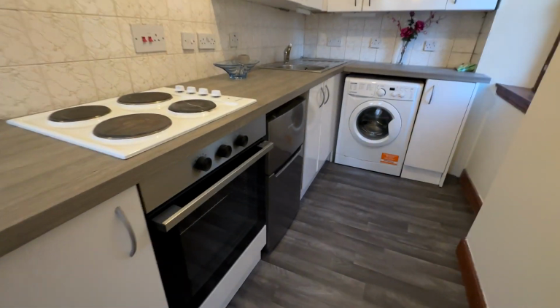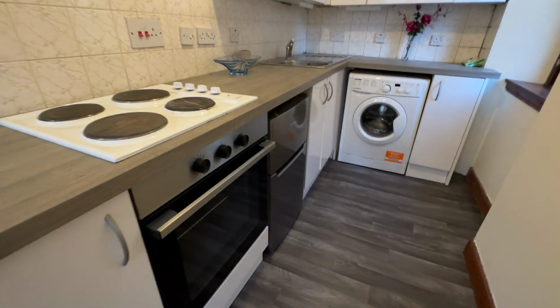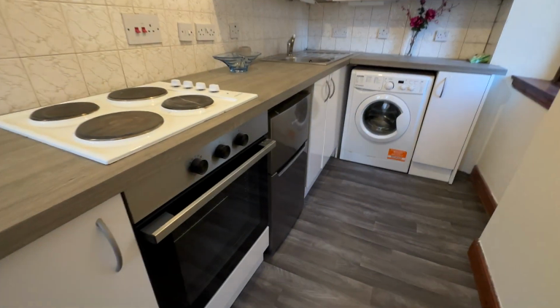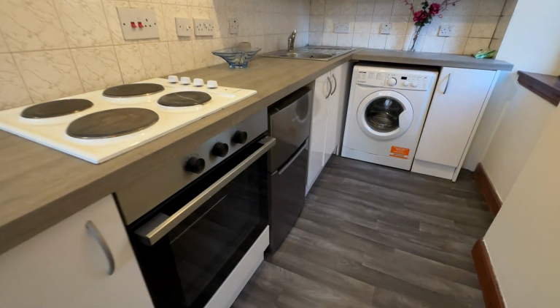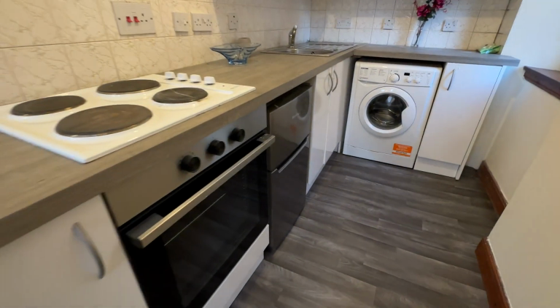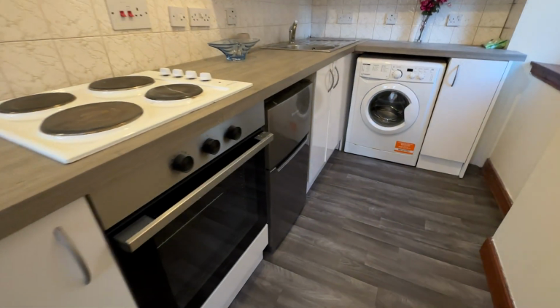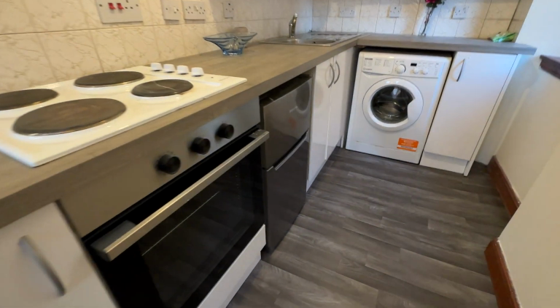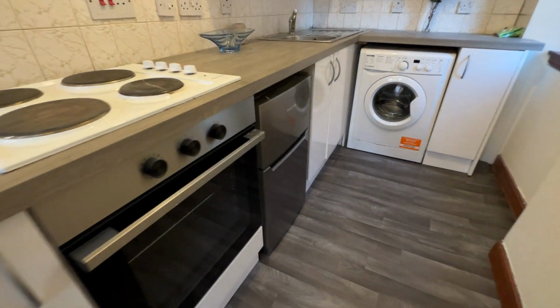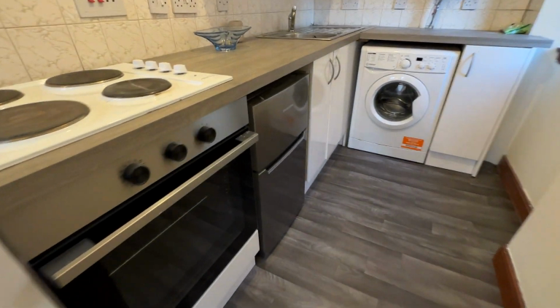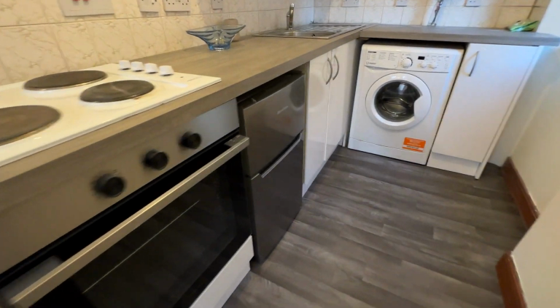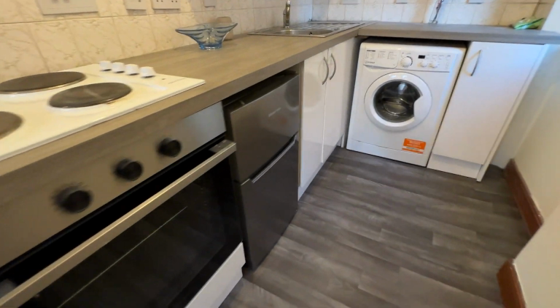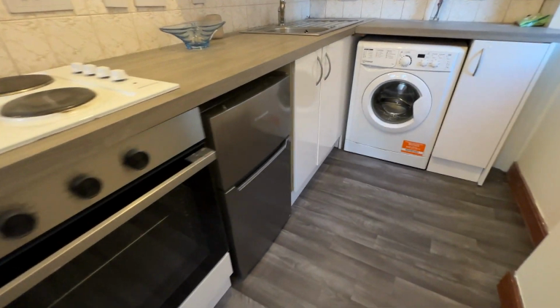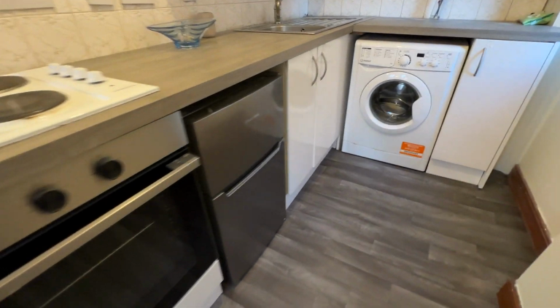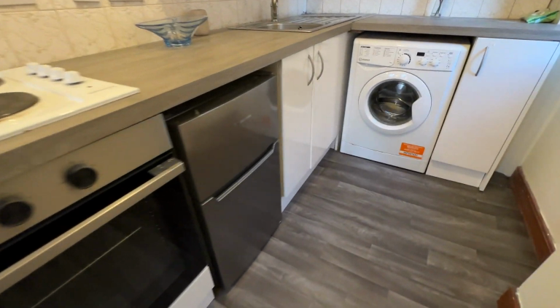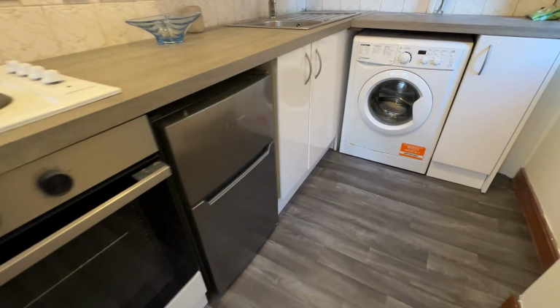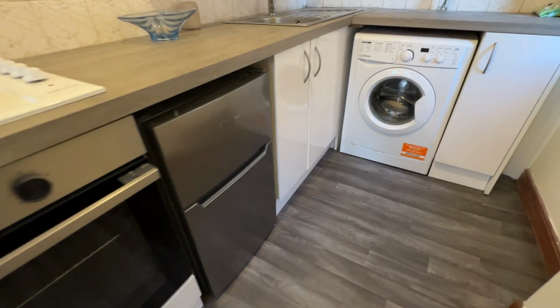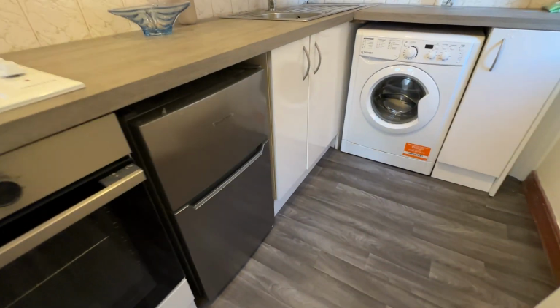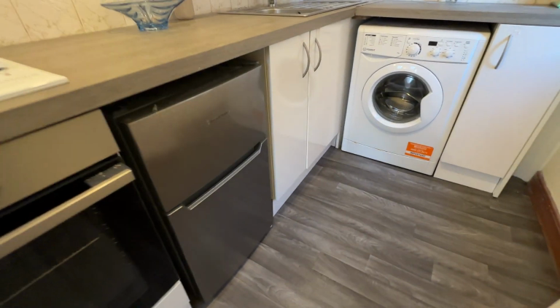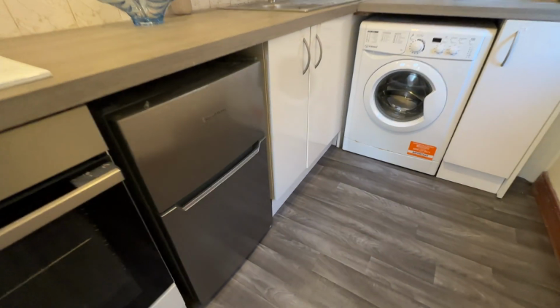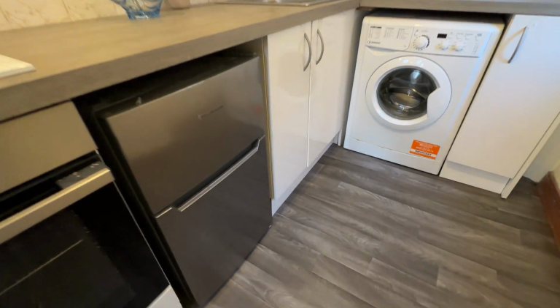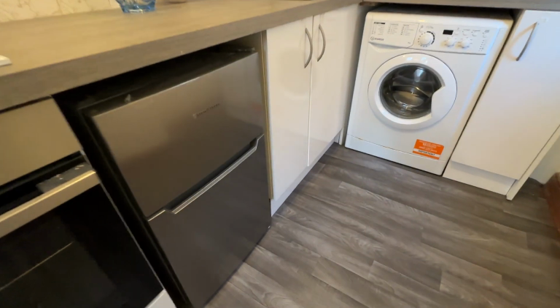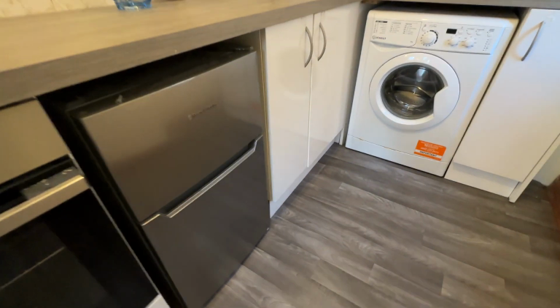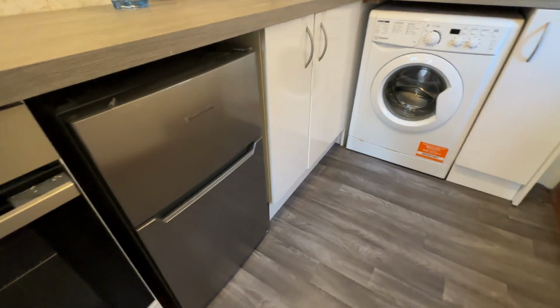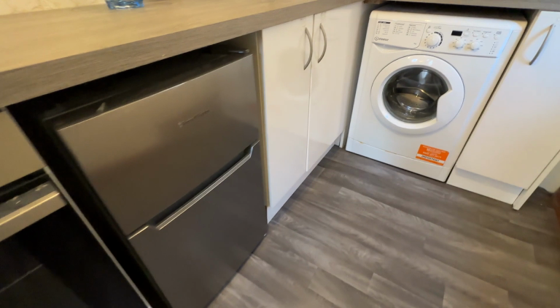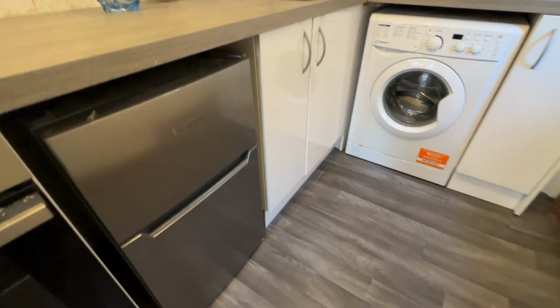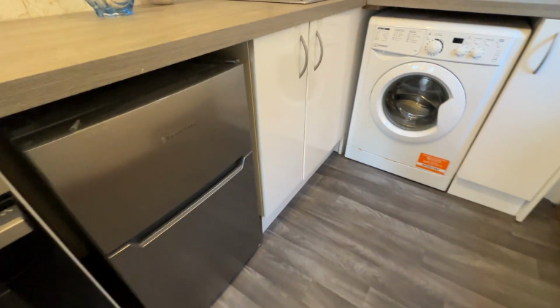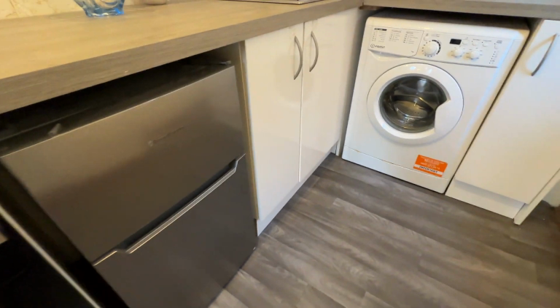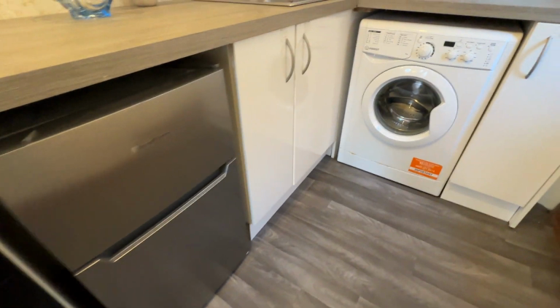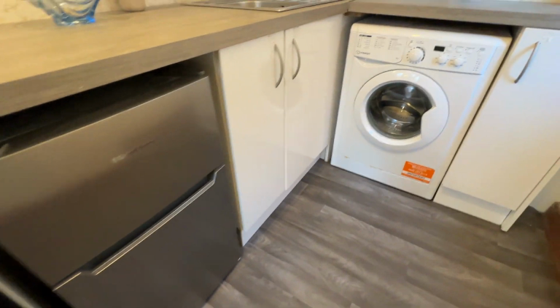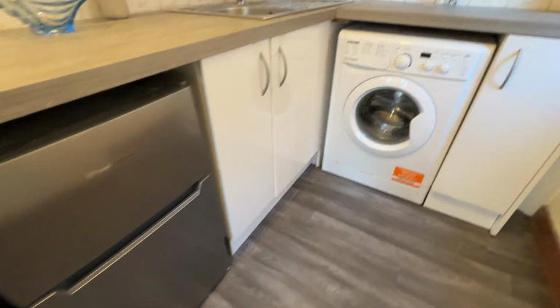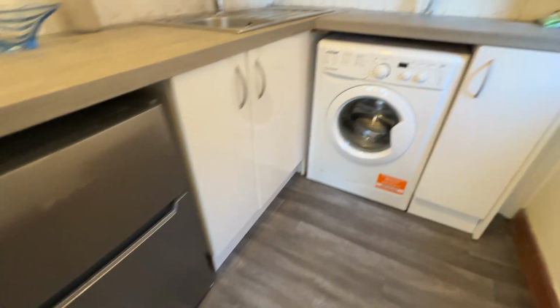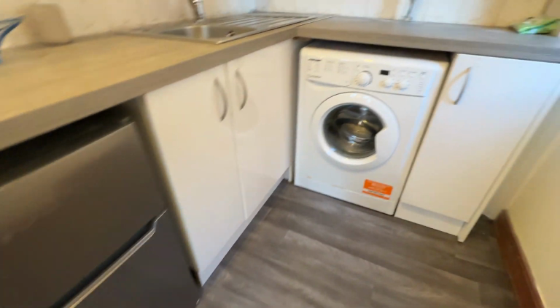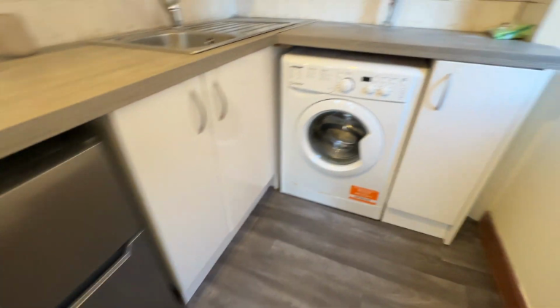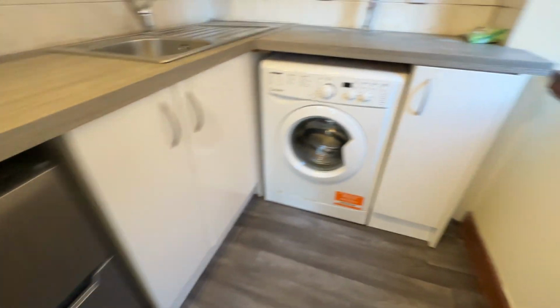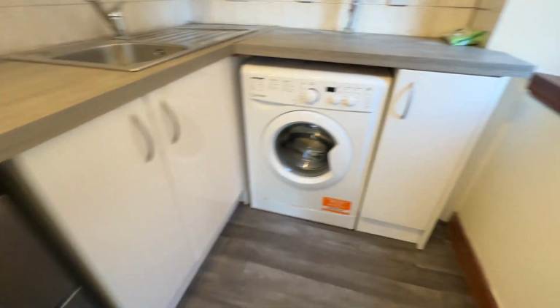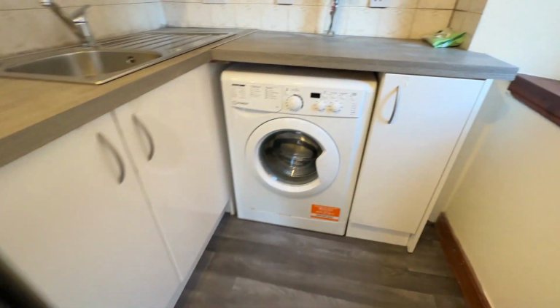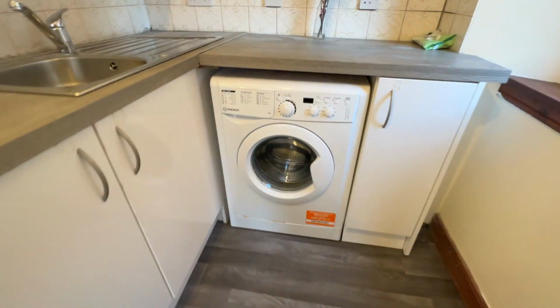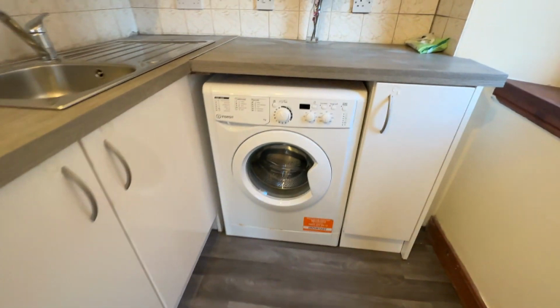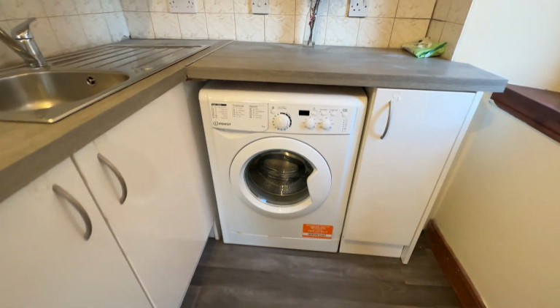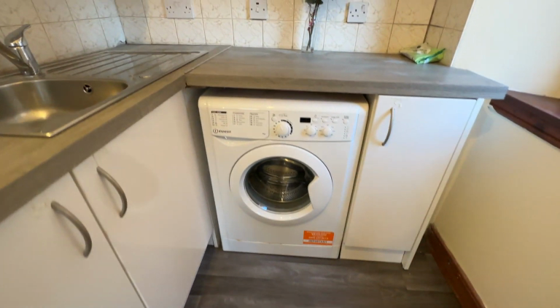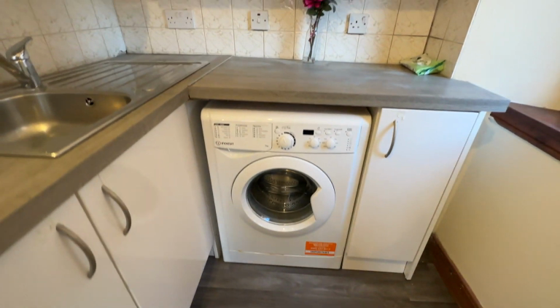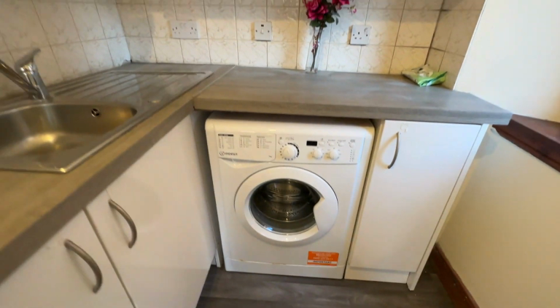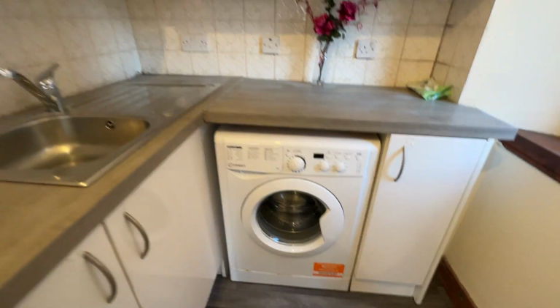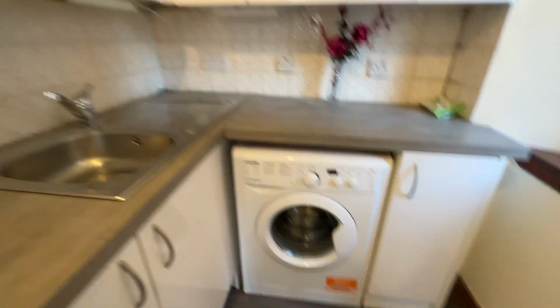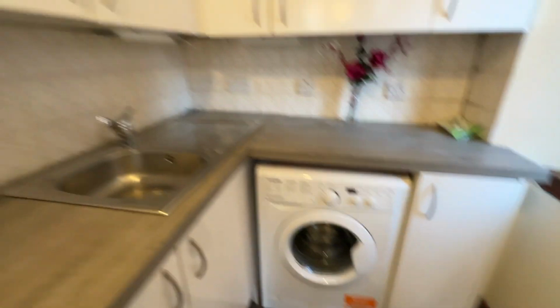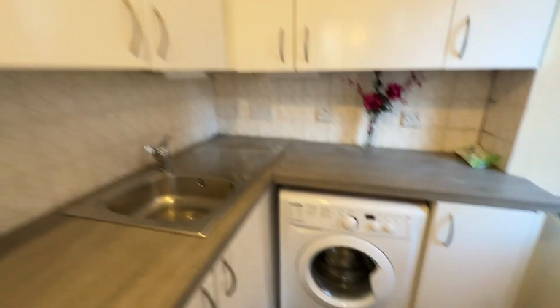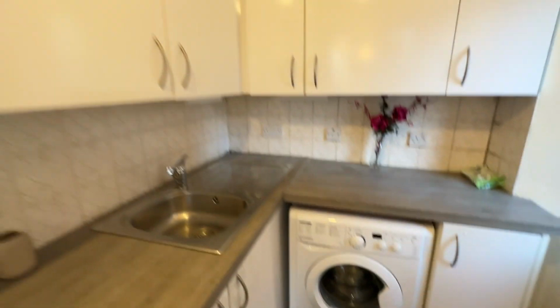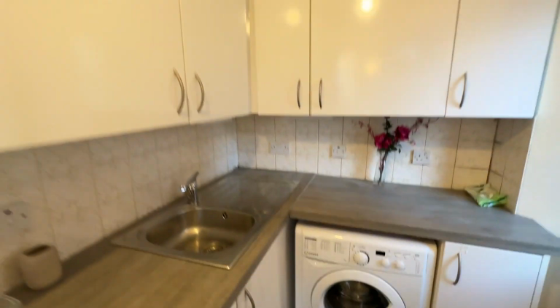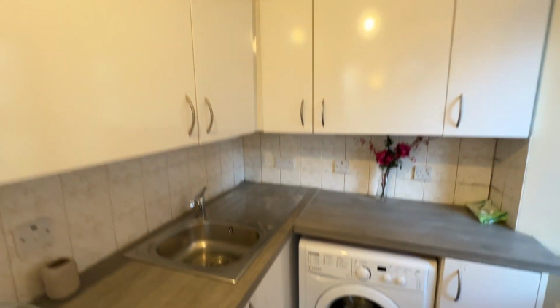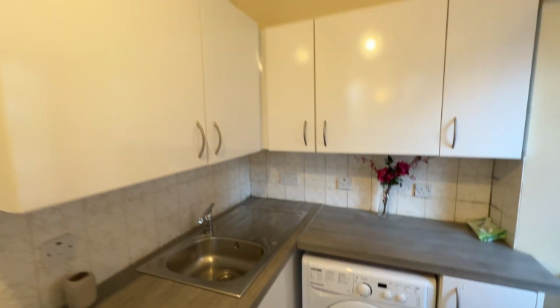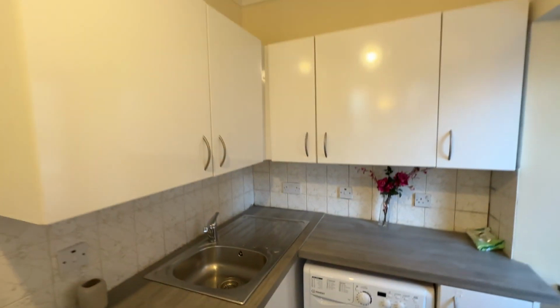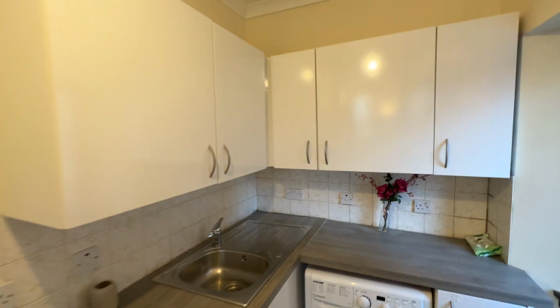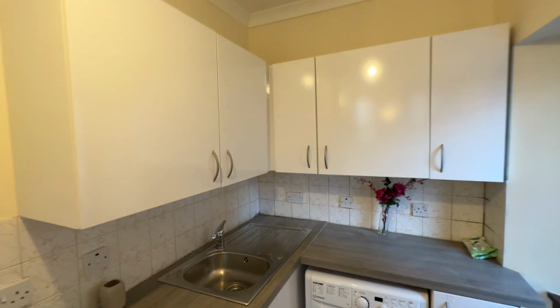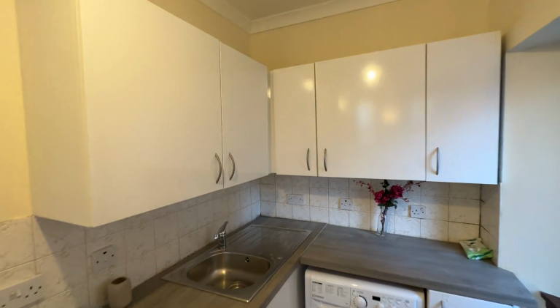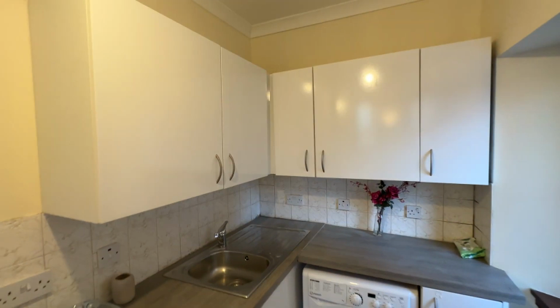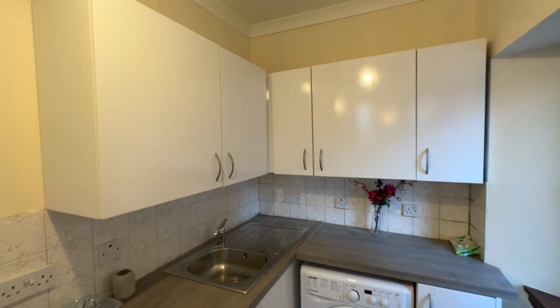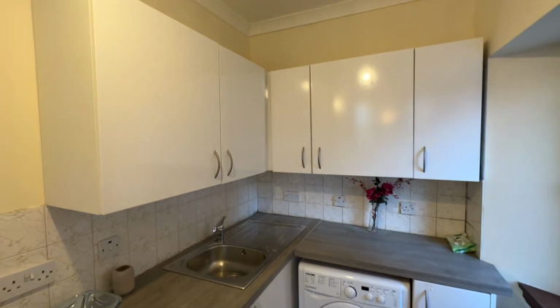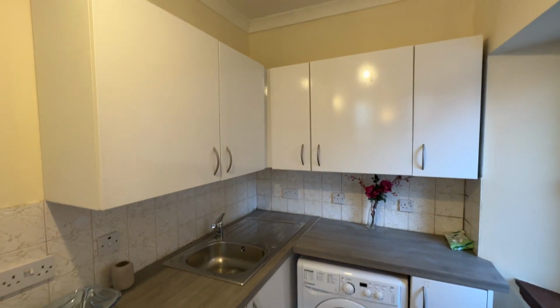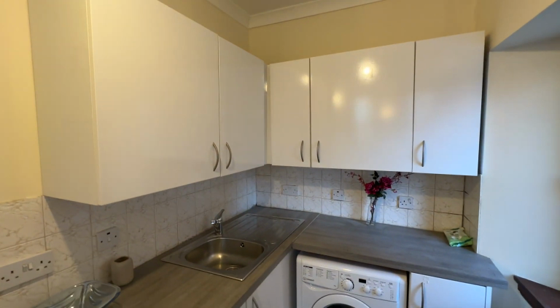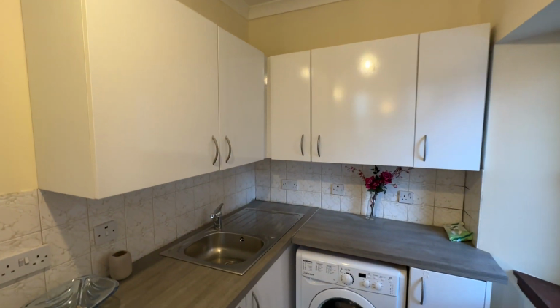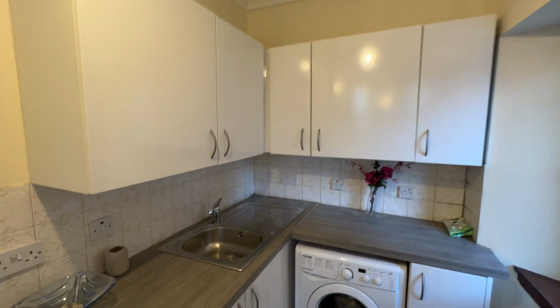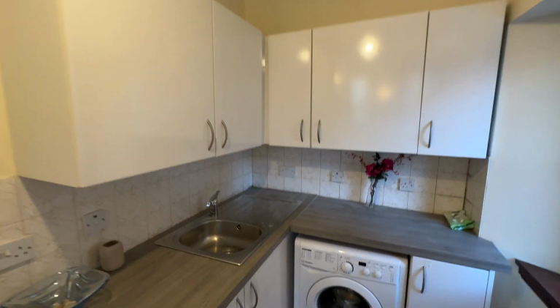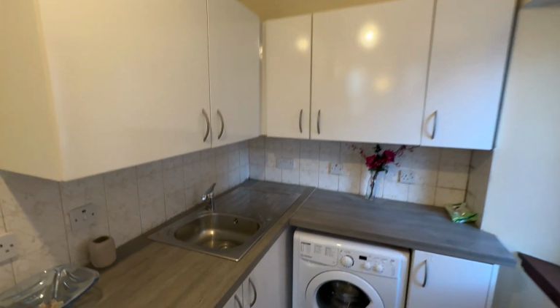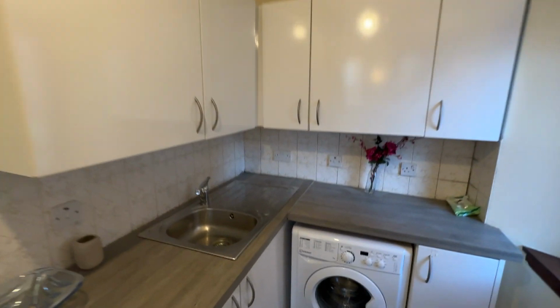Electric hob and oven, there's a wee fridge freezer there, washing machine, and plenty of wall units.